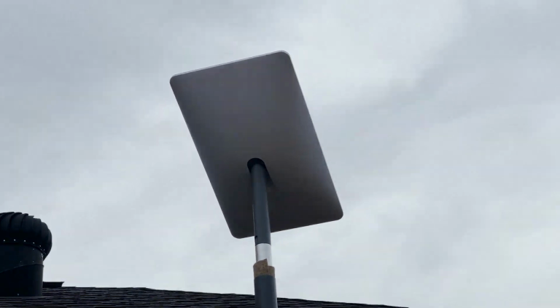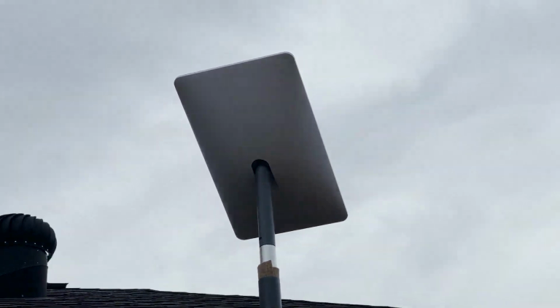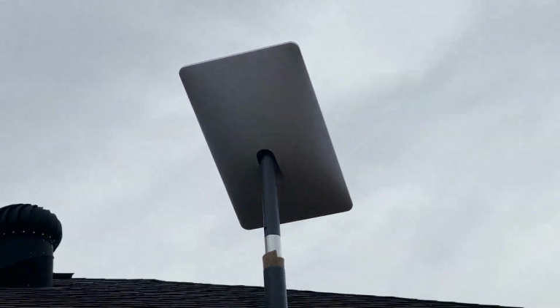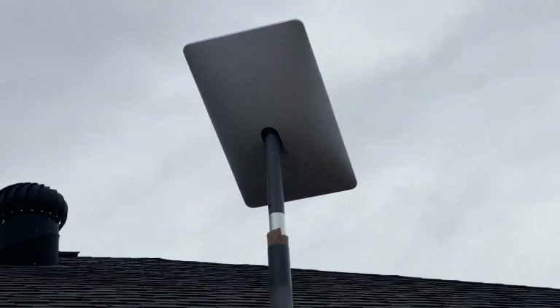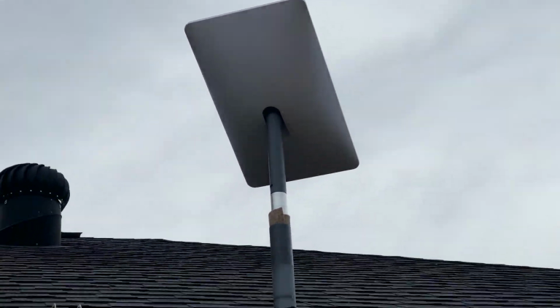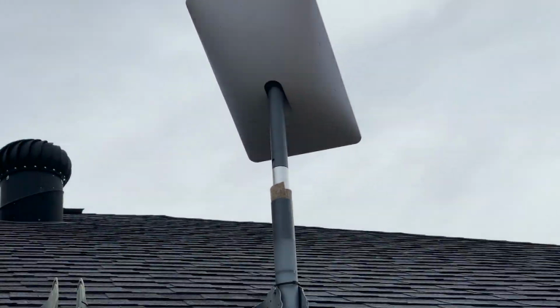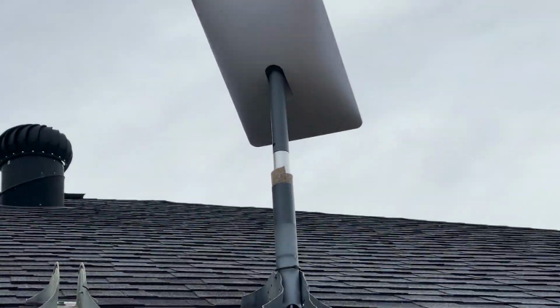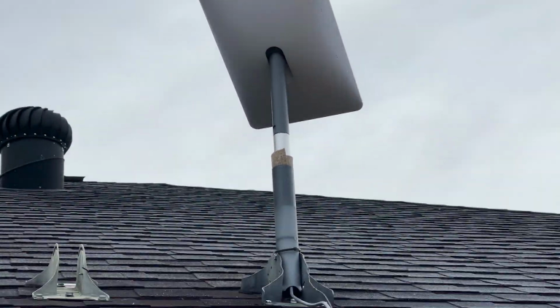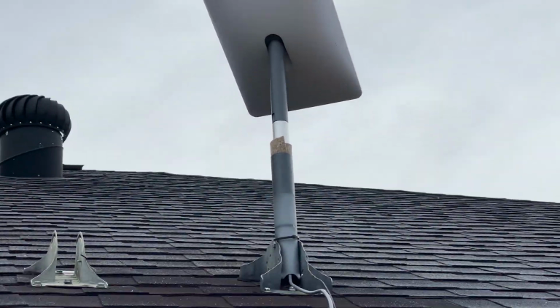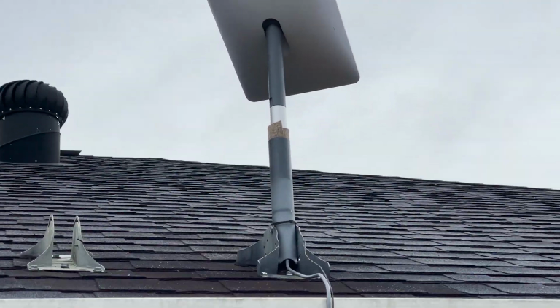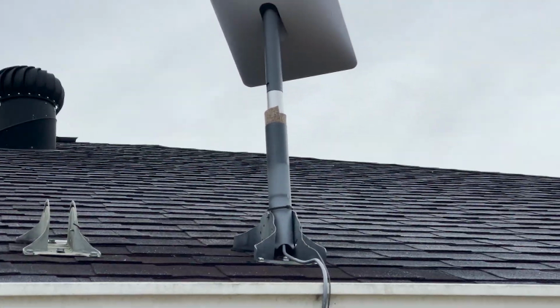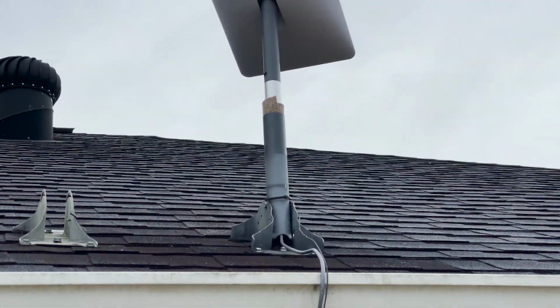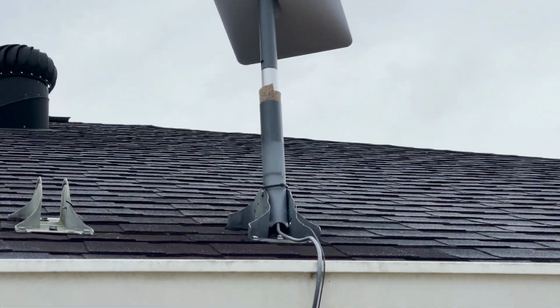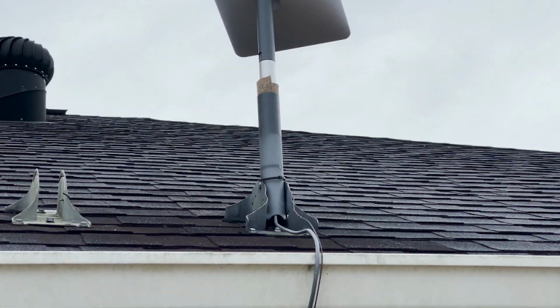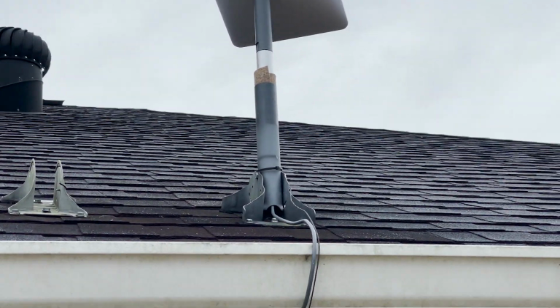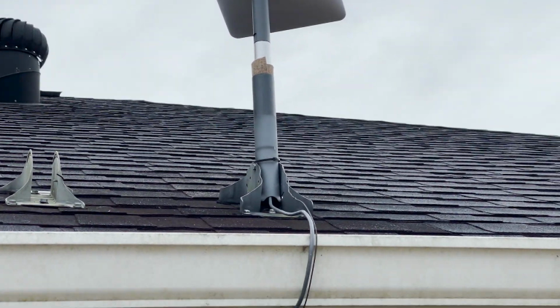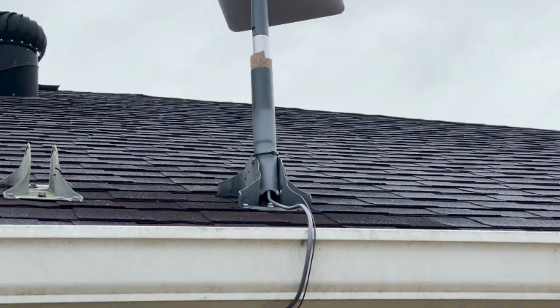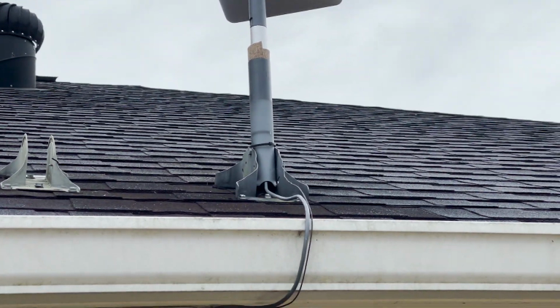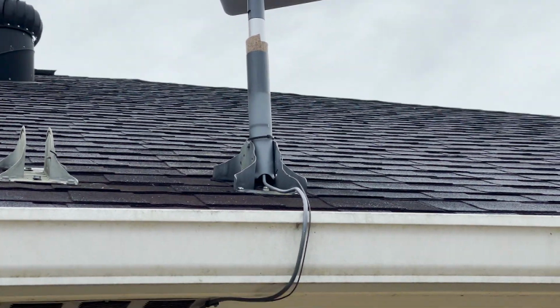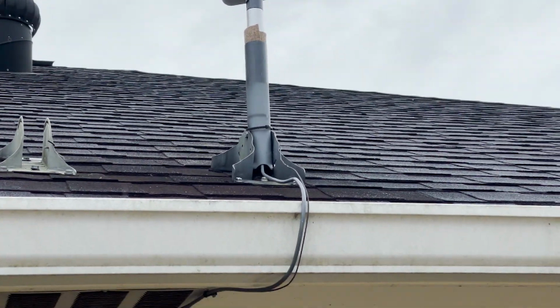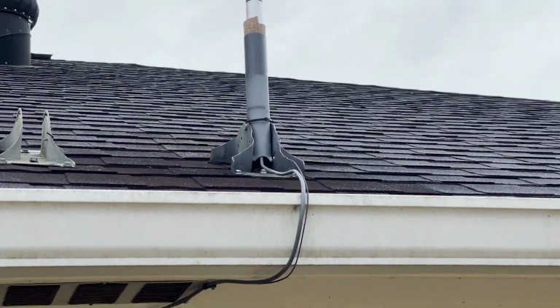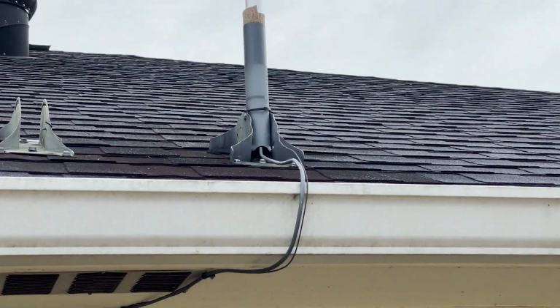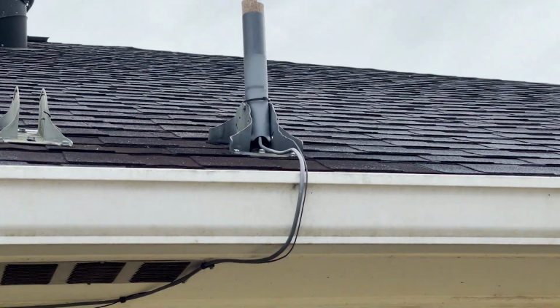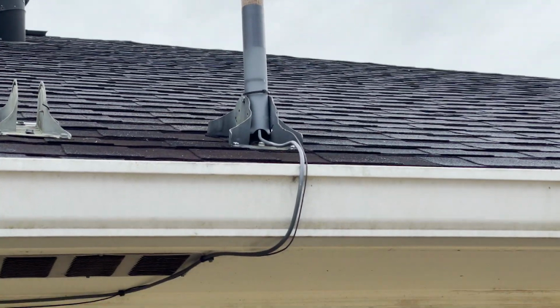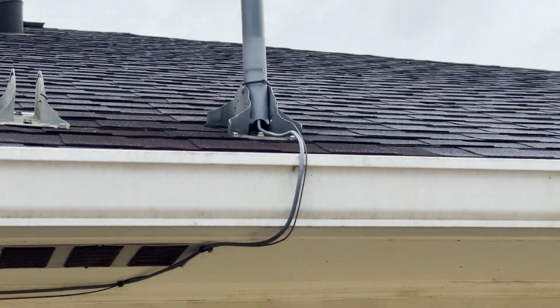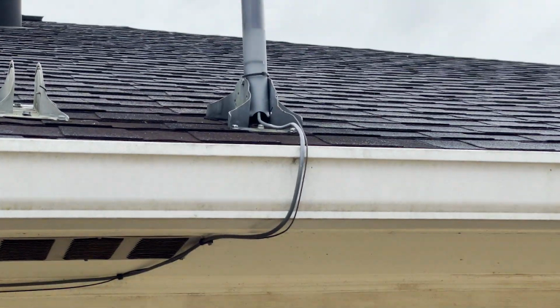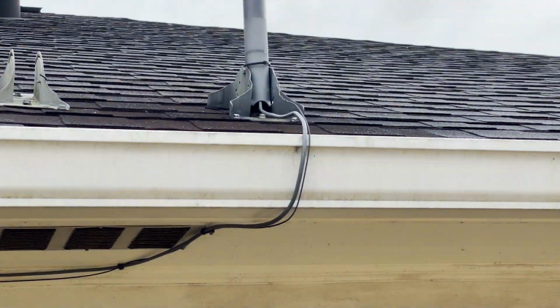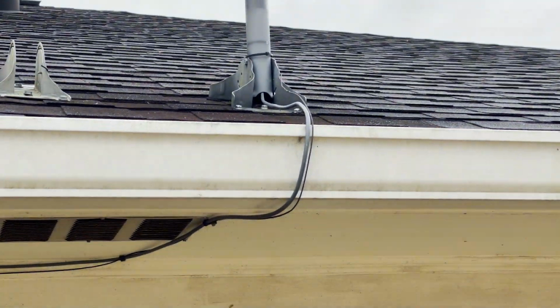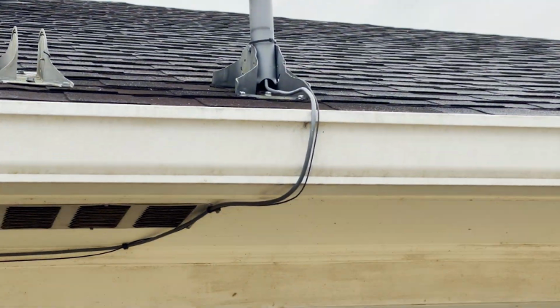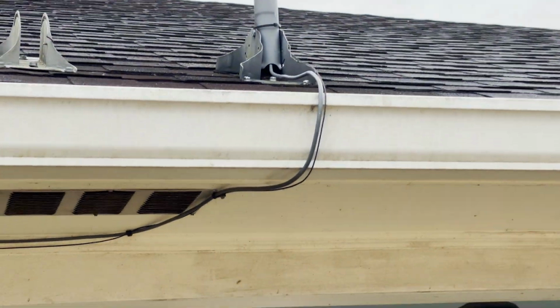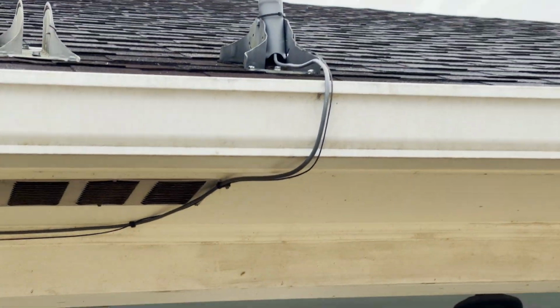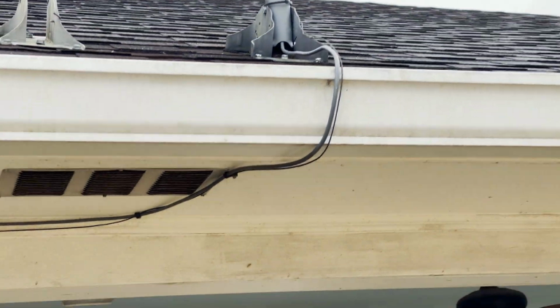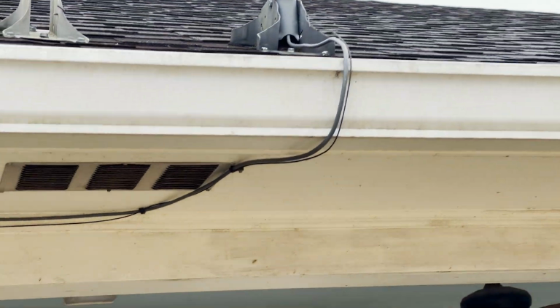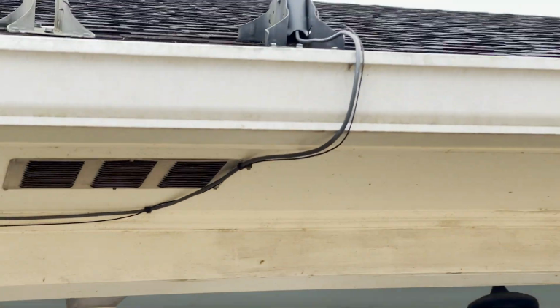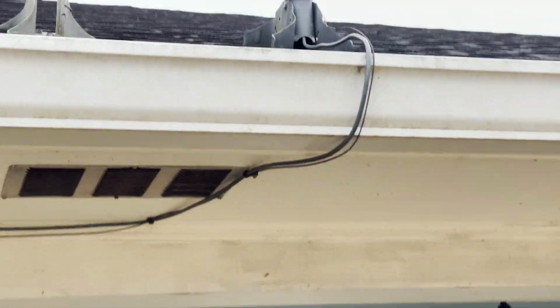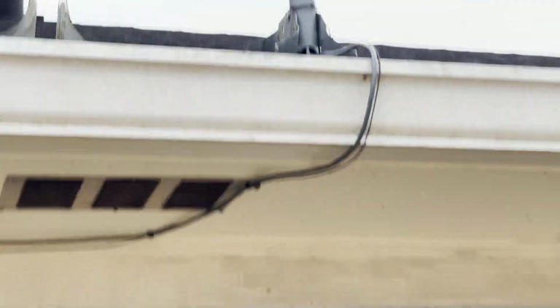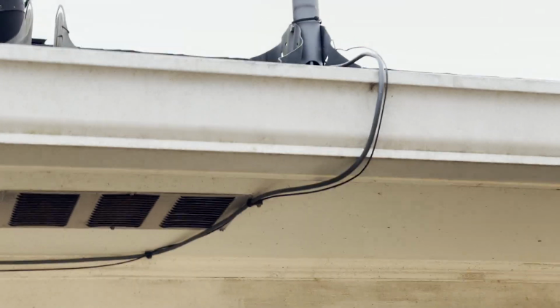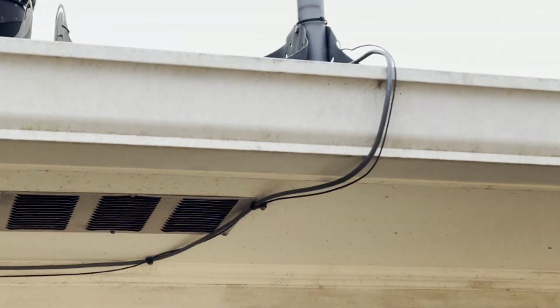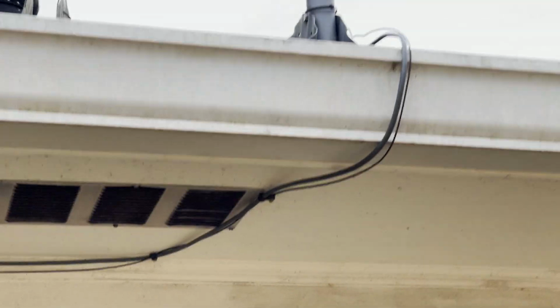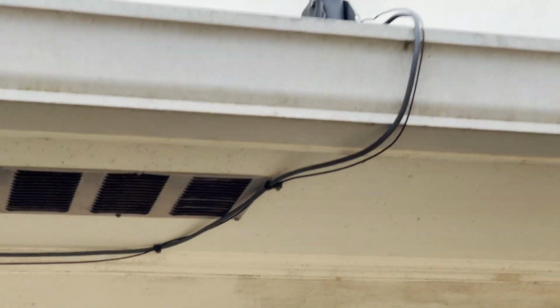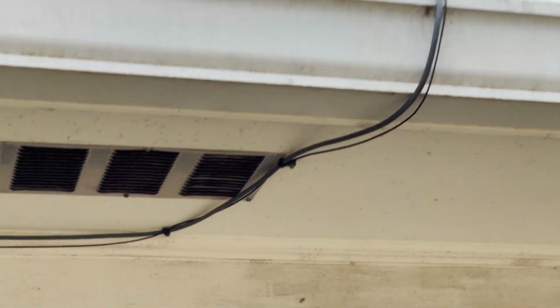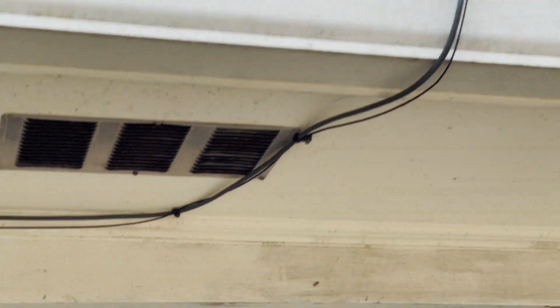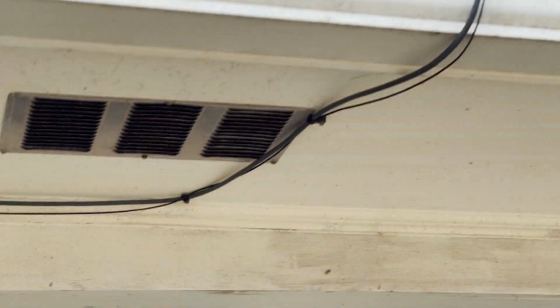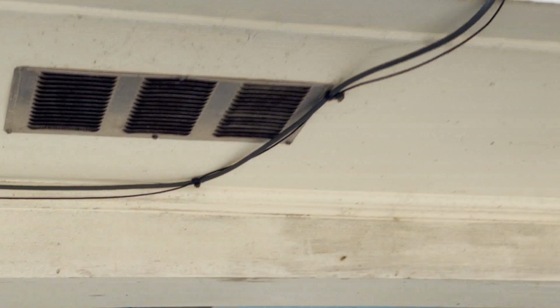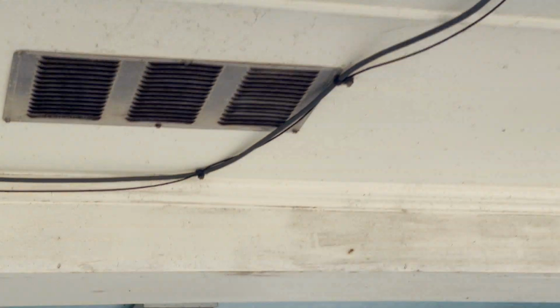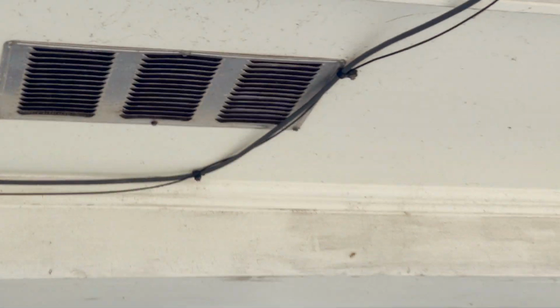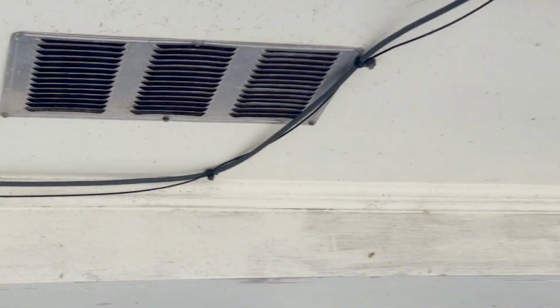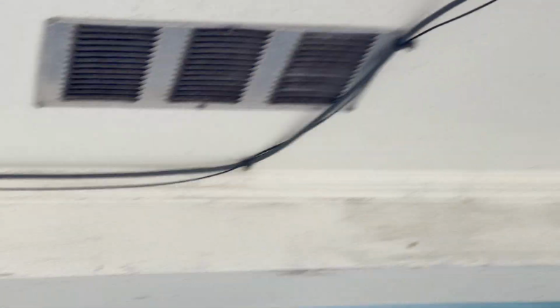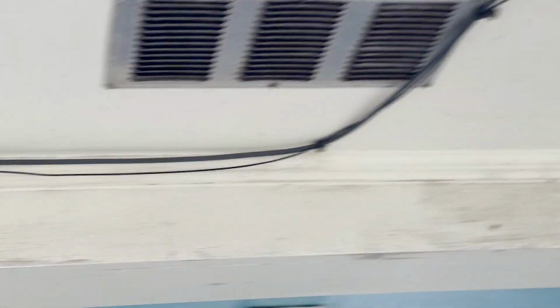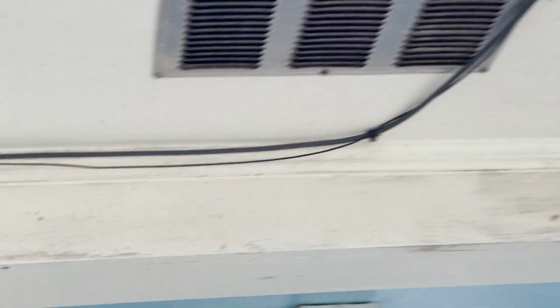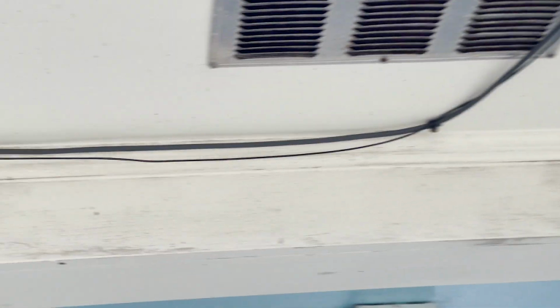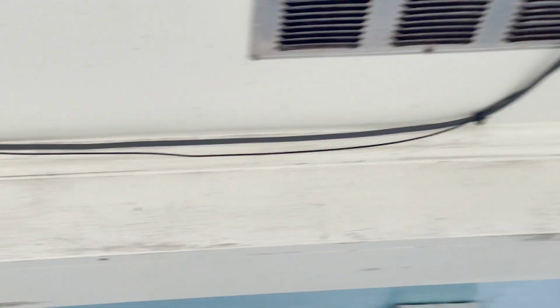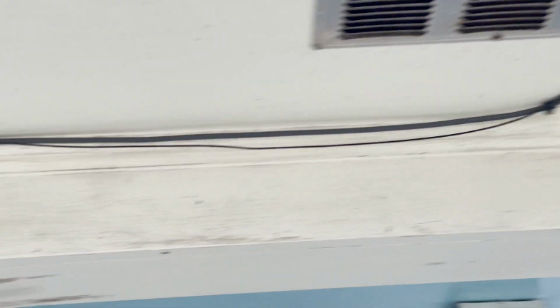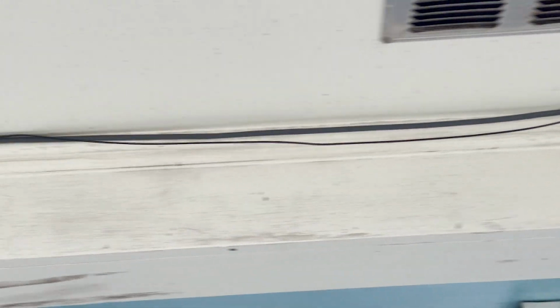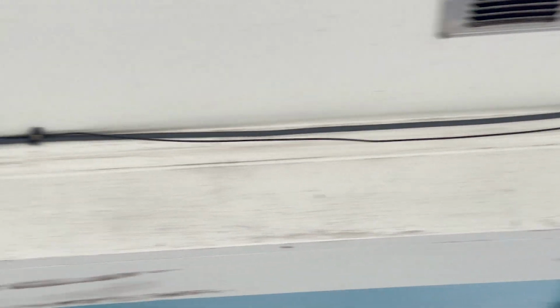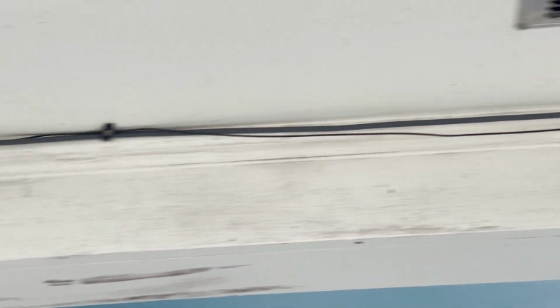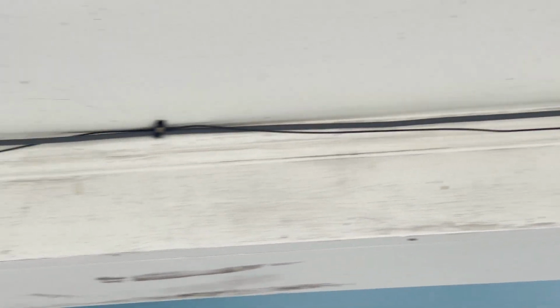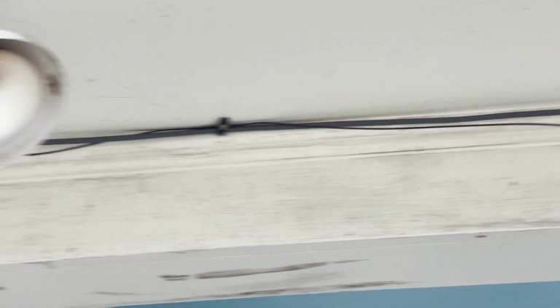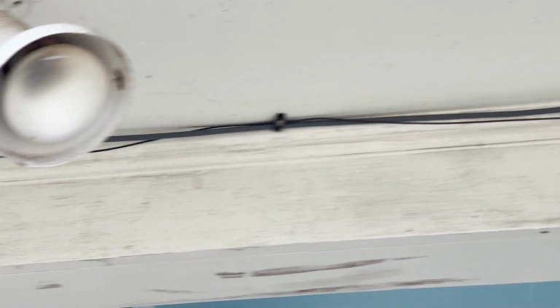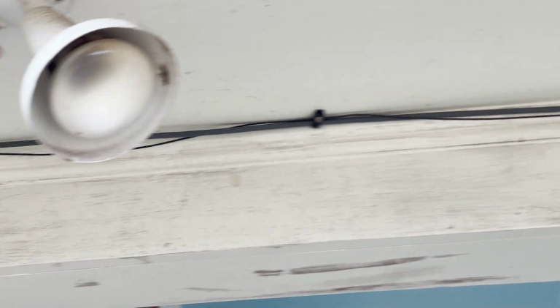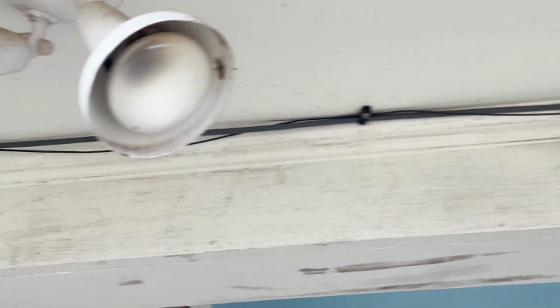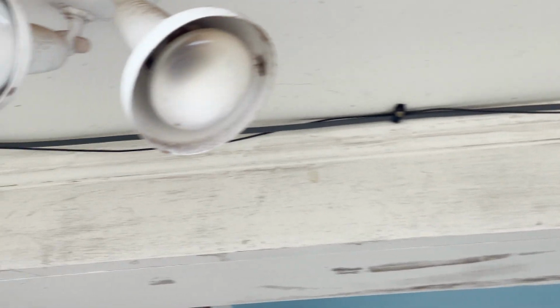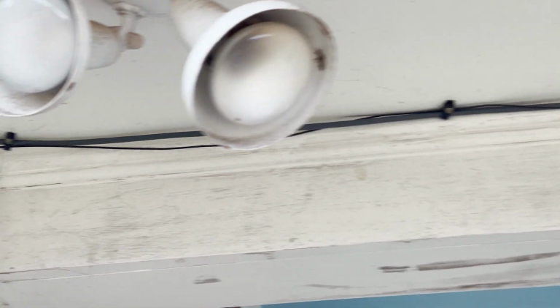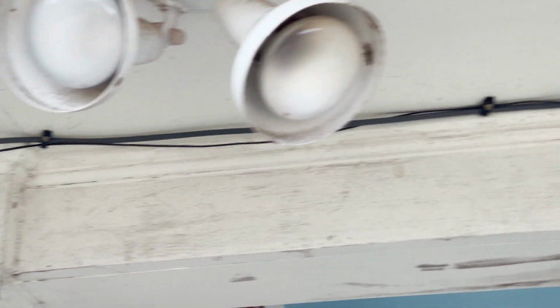Next was cable management. Viasat left all these nice coaxial cable management clips, so I just reused those.